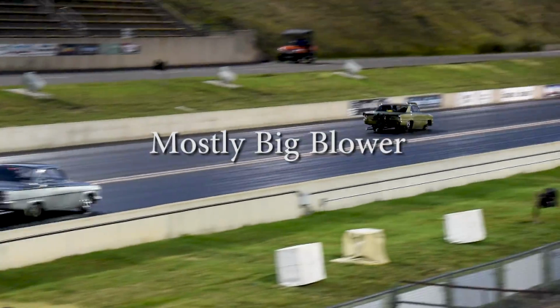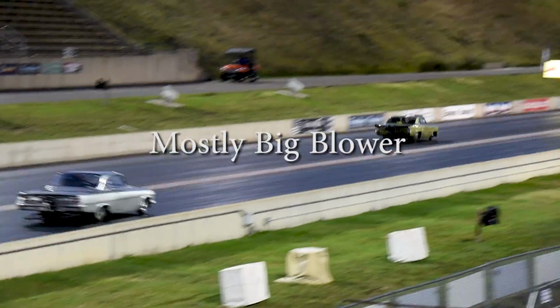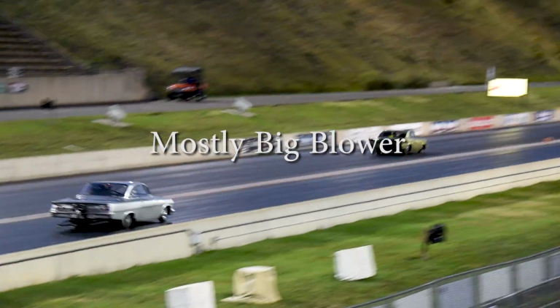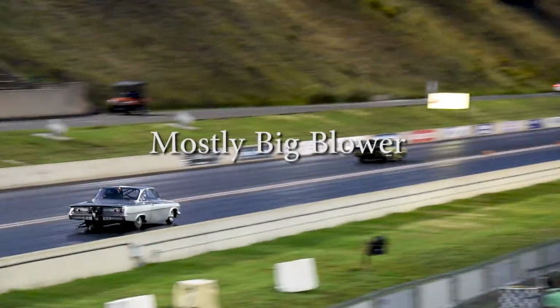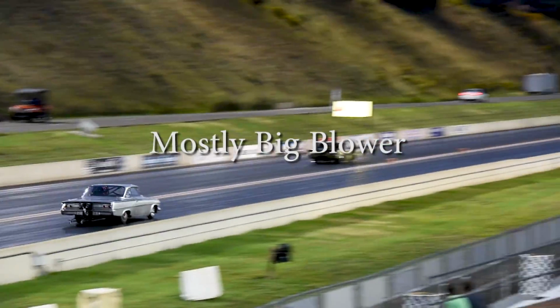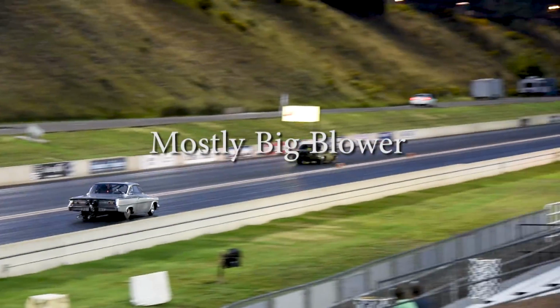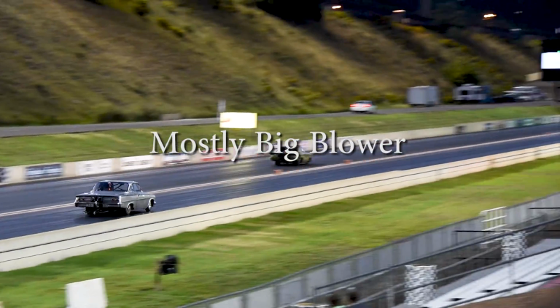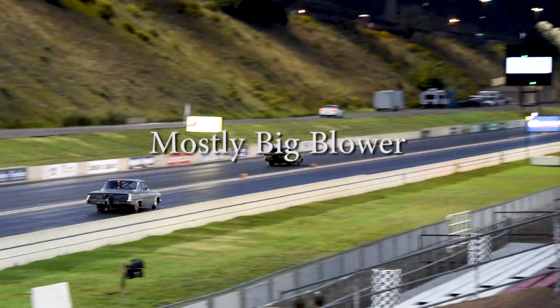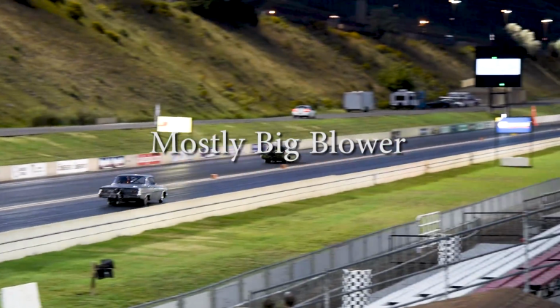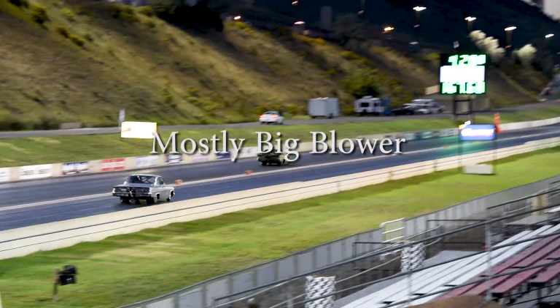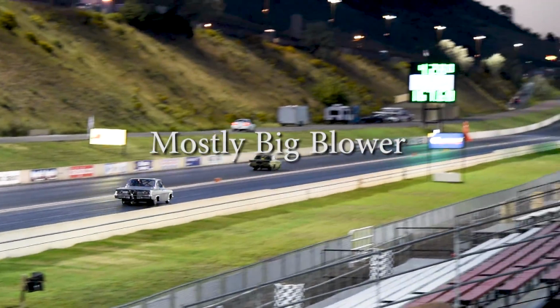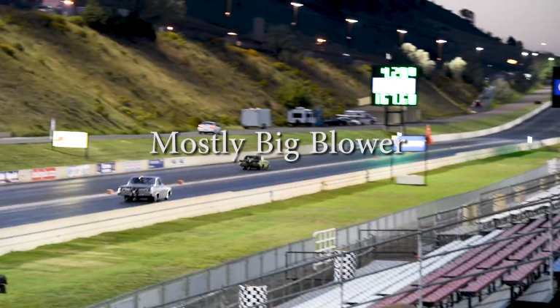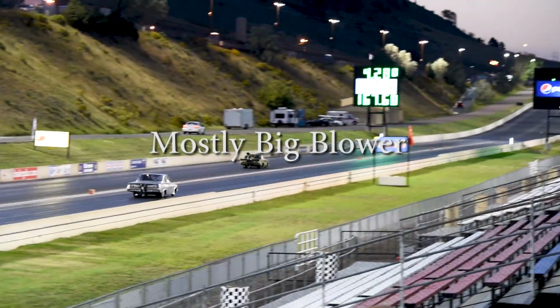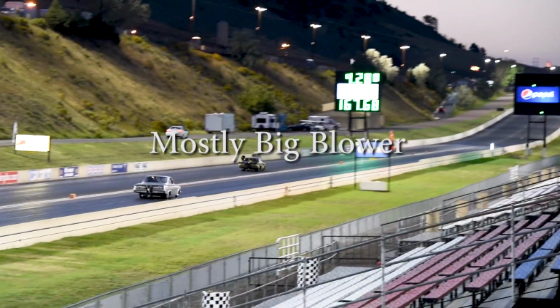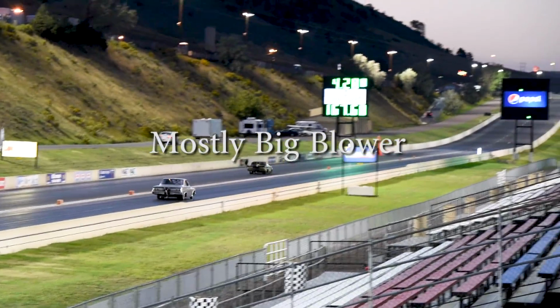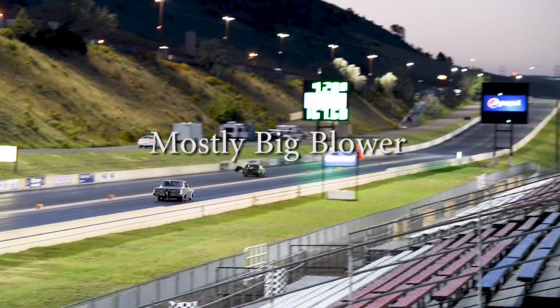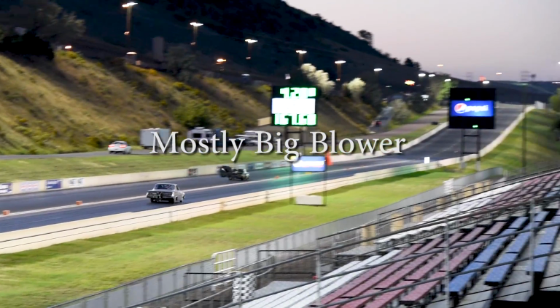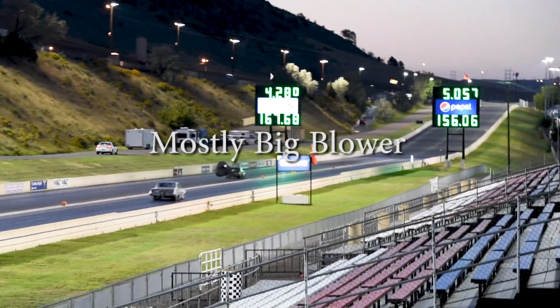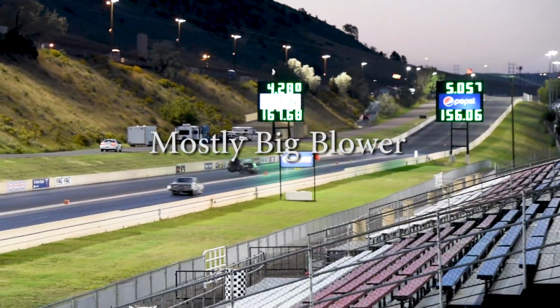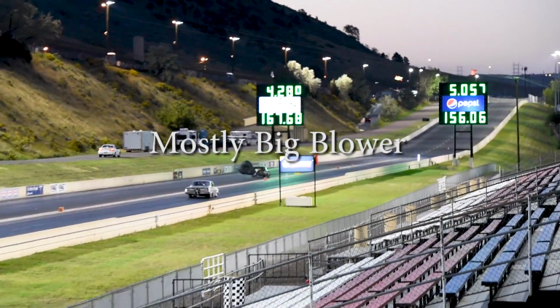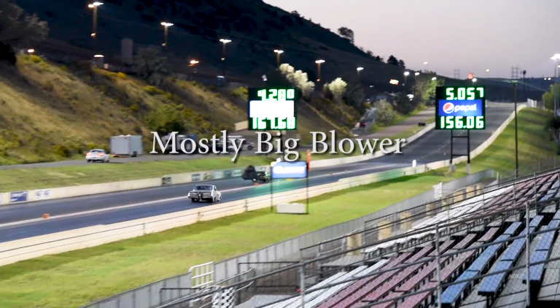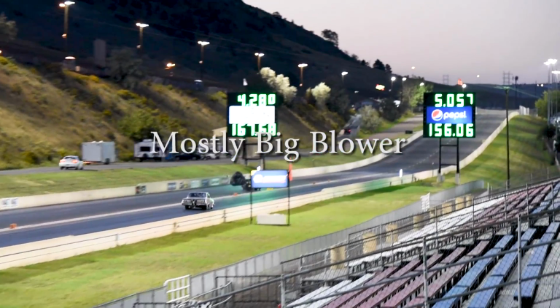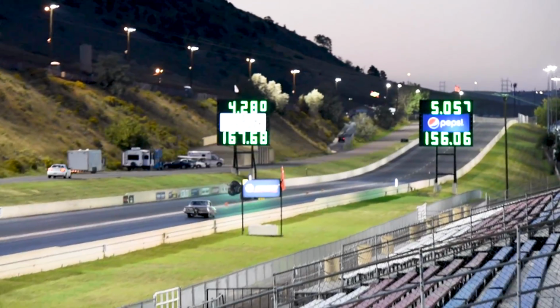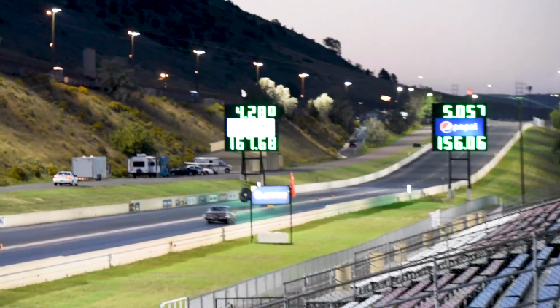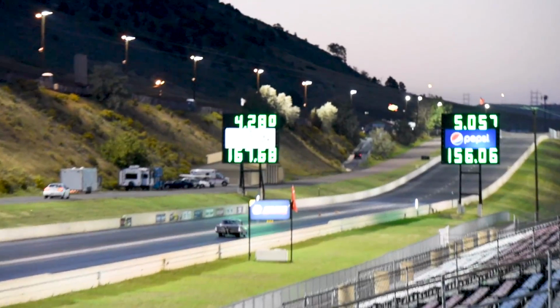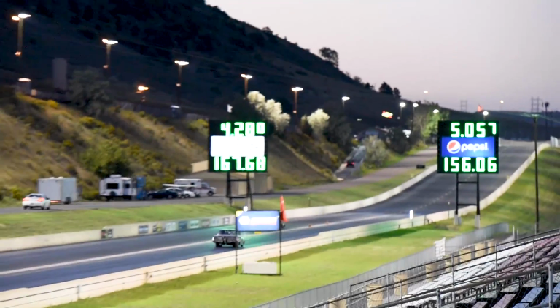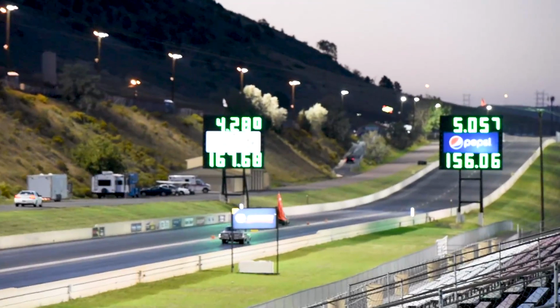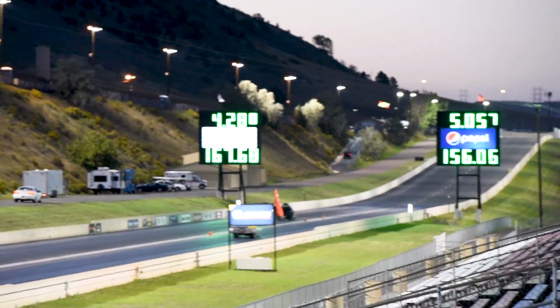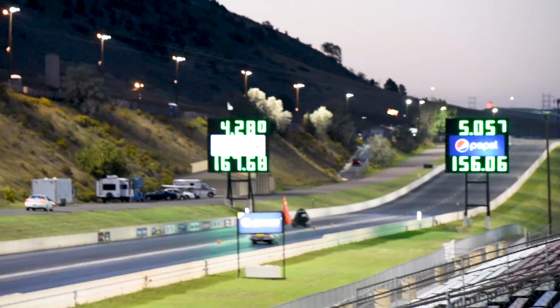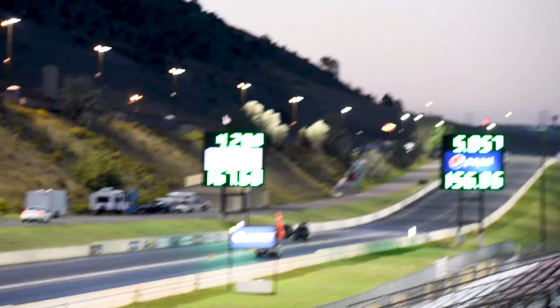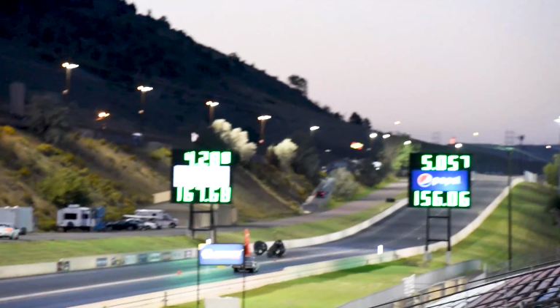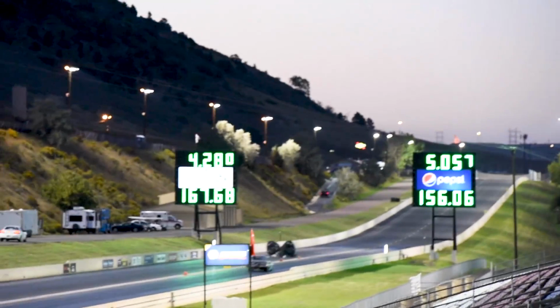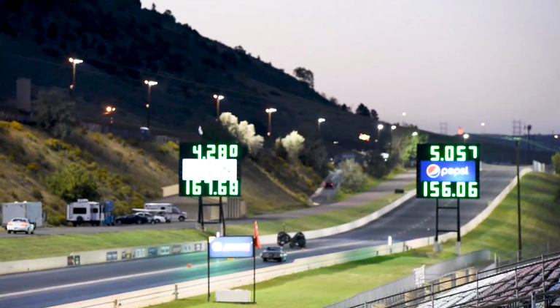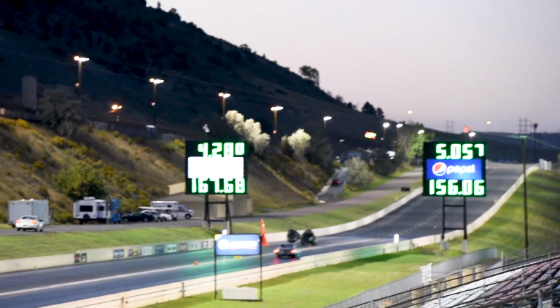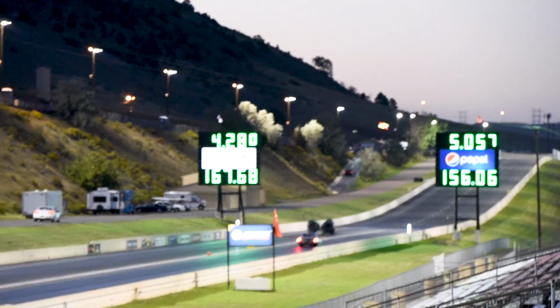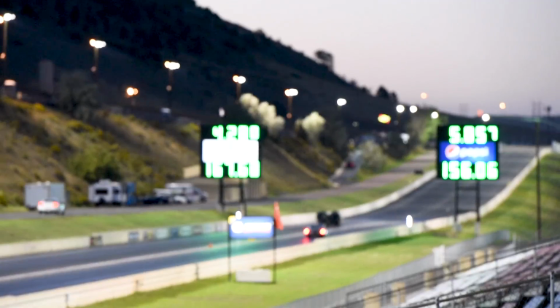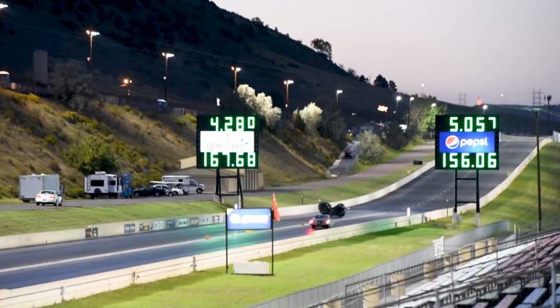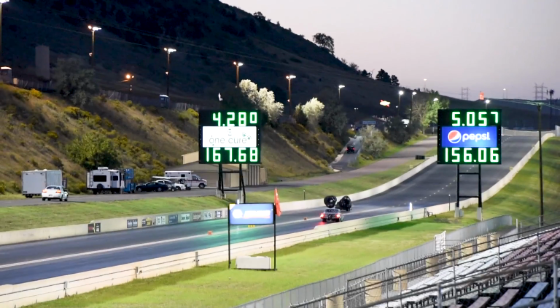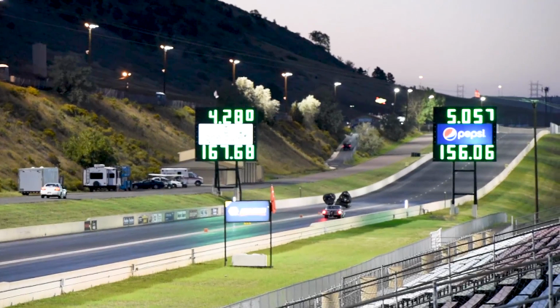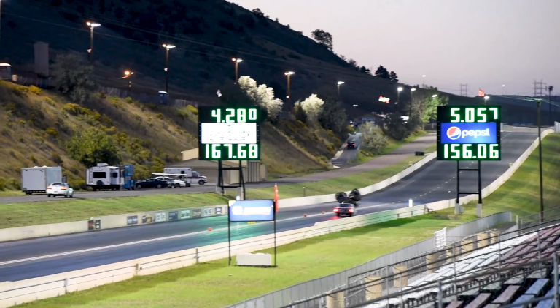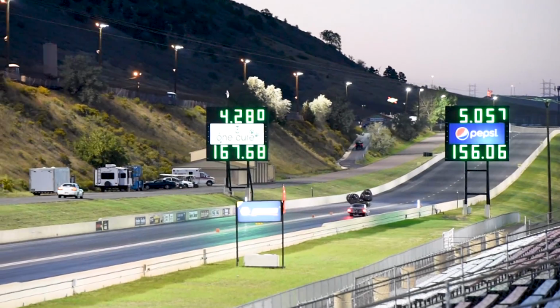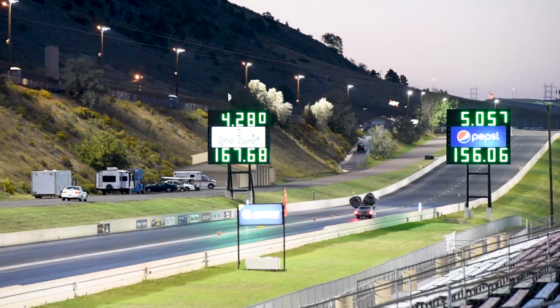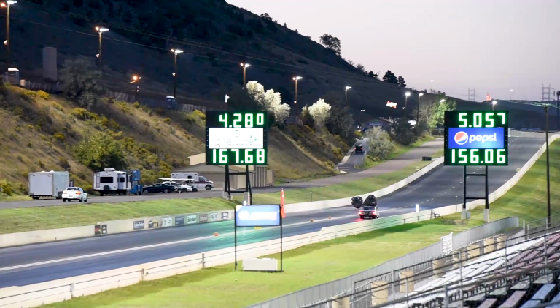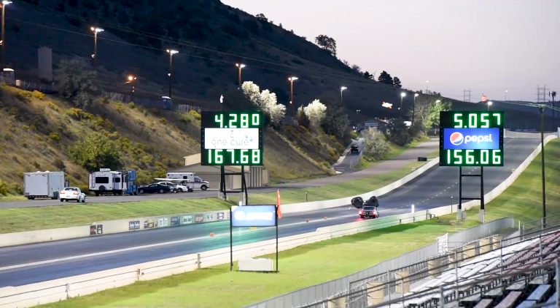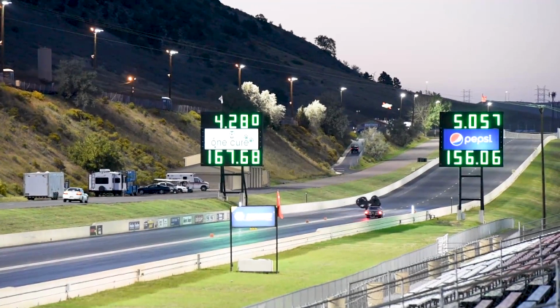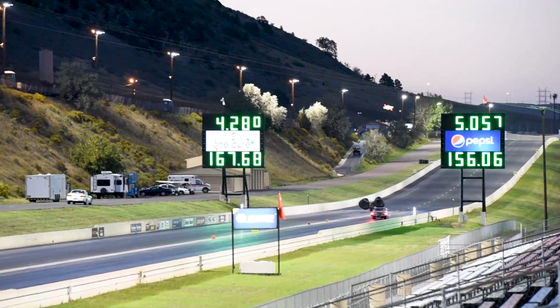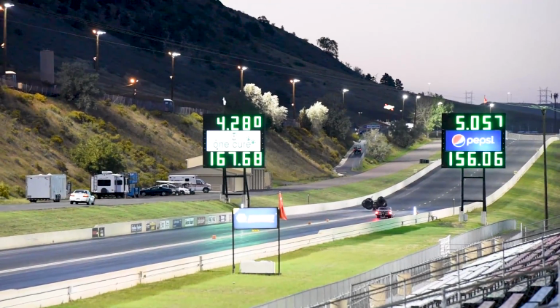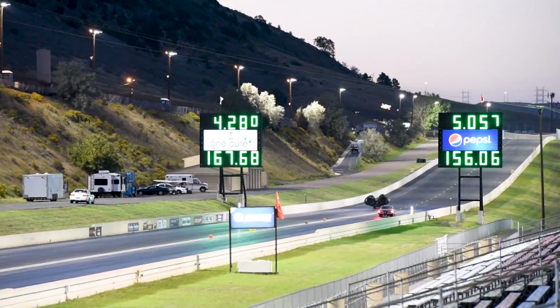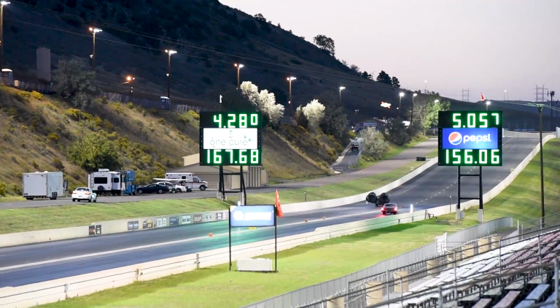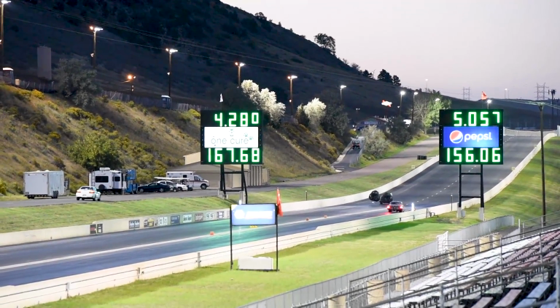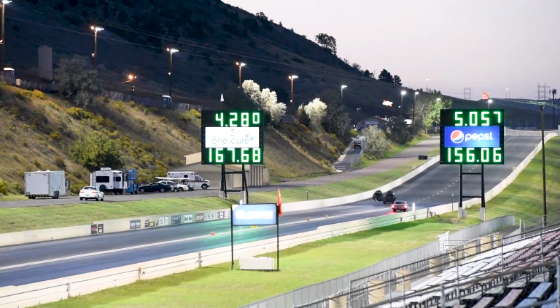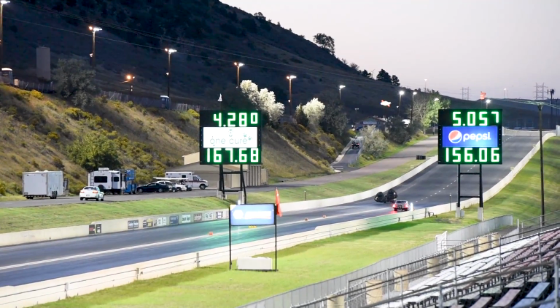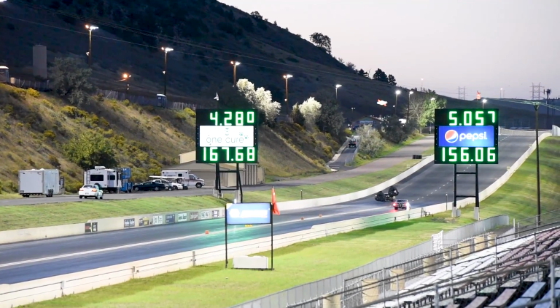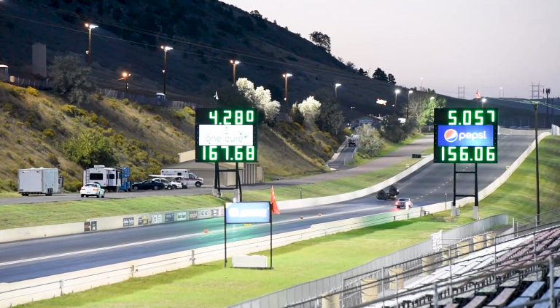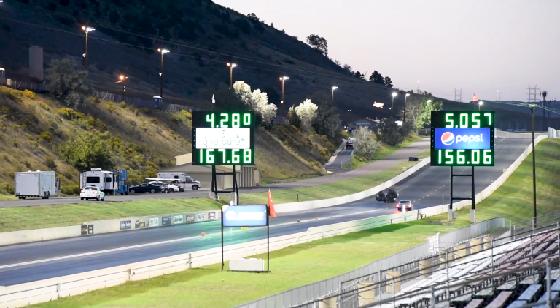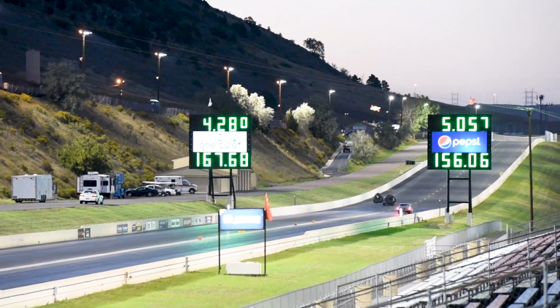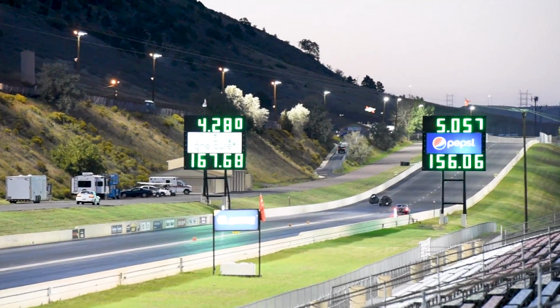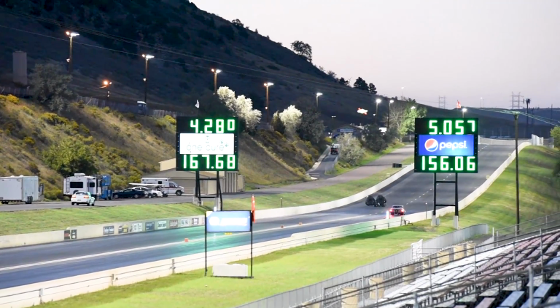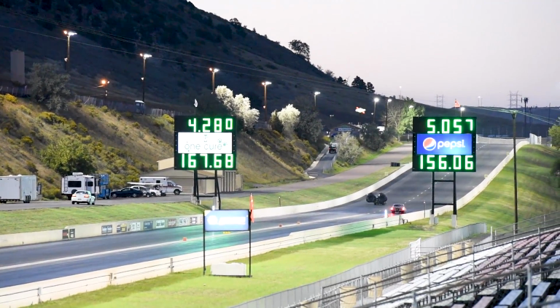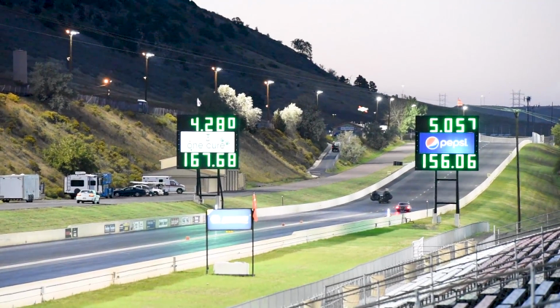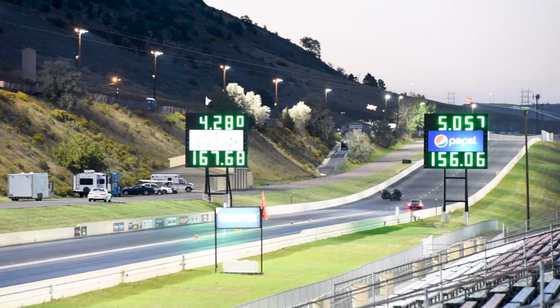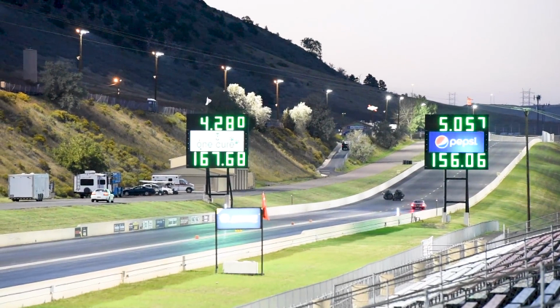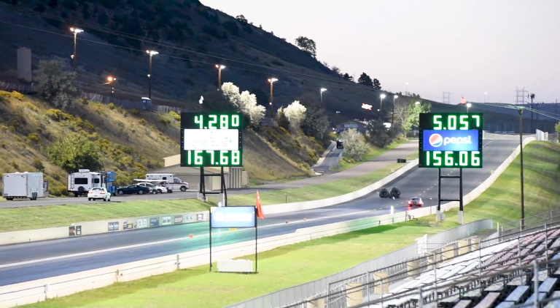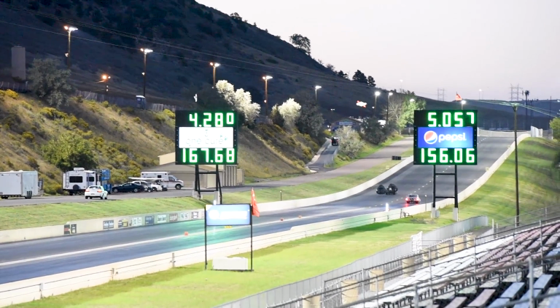With that being said, I'm going to start with some qualifying highlights, maybe talk a little bit about some of the cars, and then get you to the actual event, so enjoy.